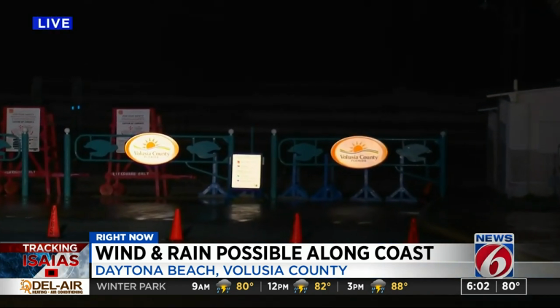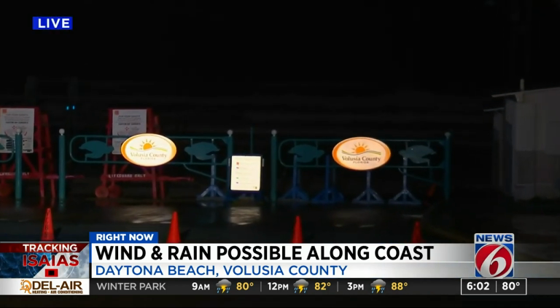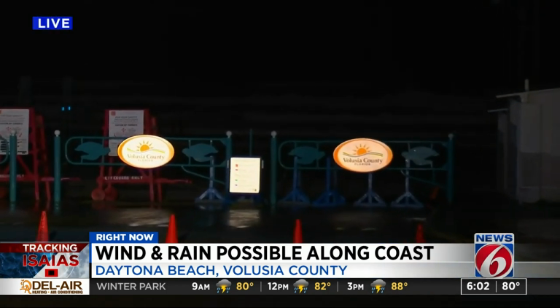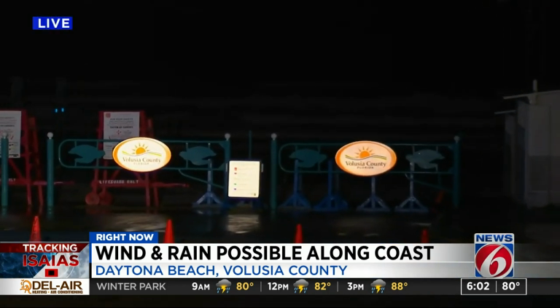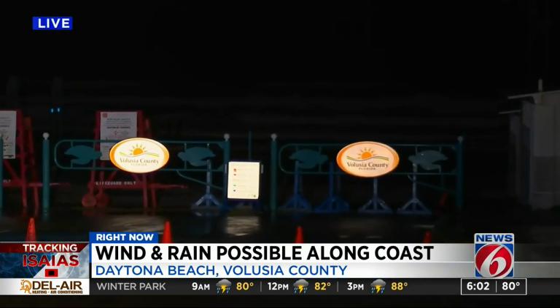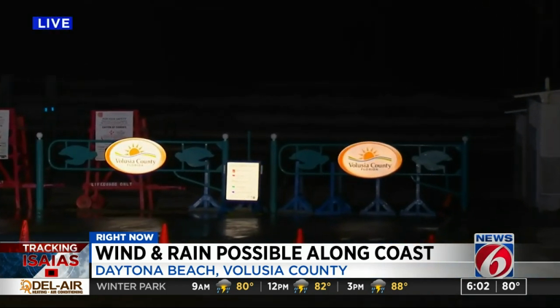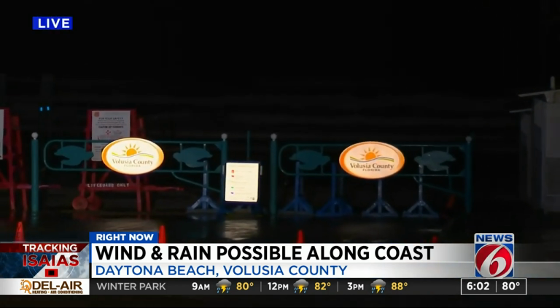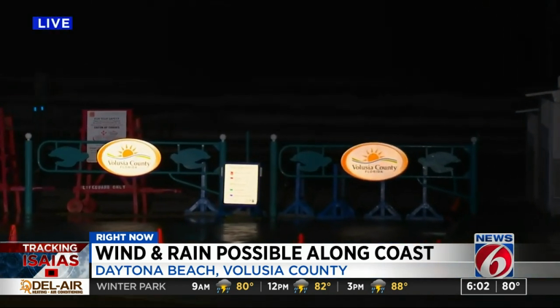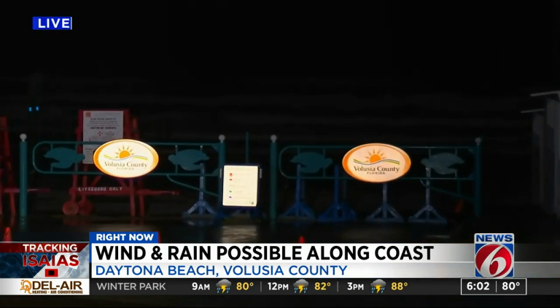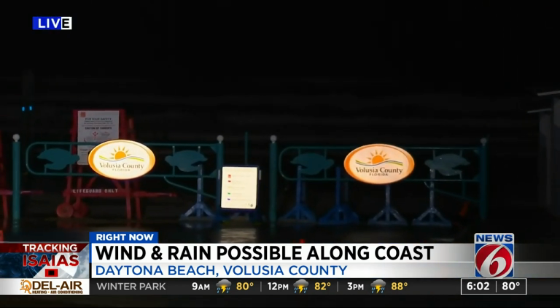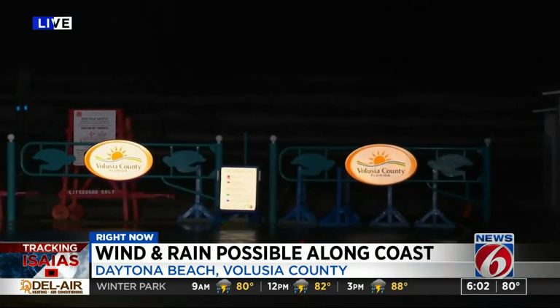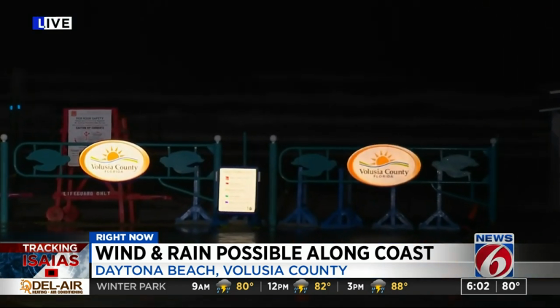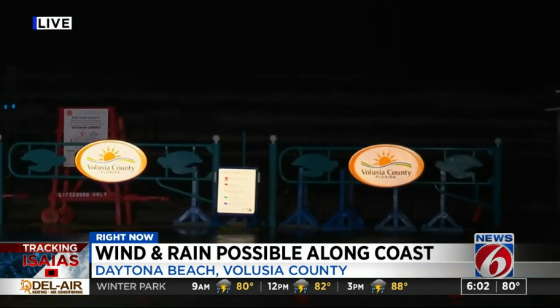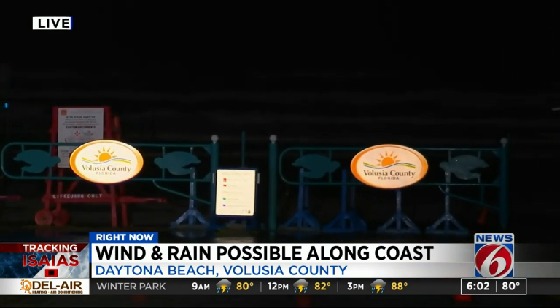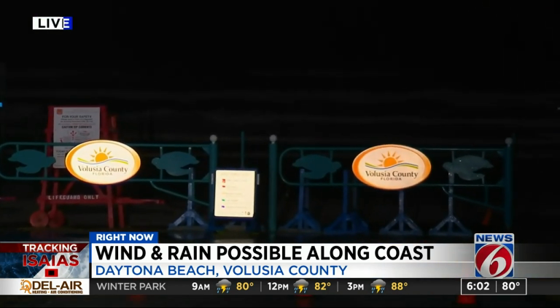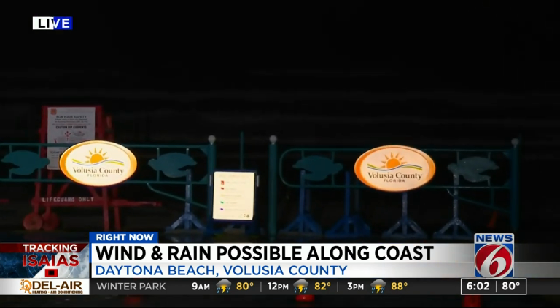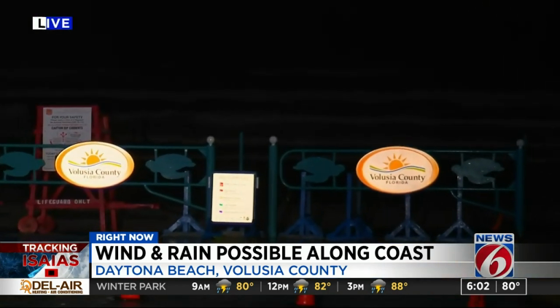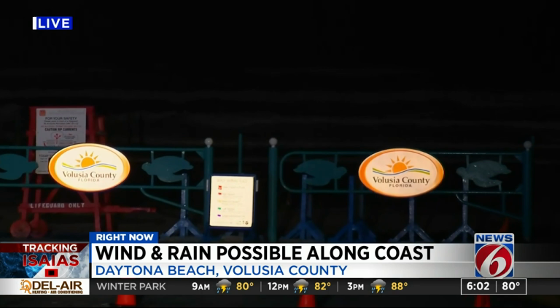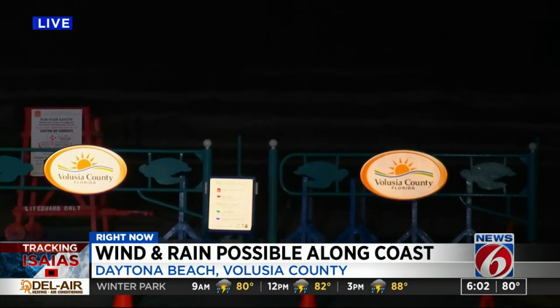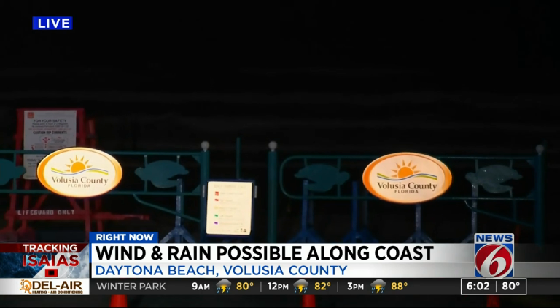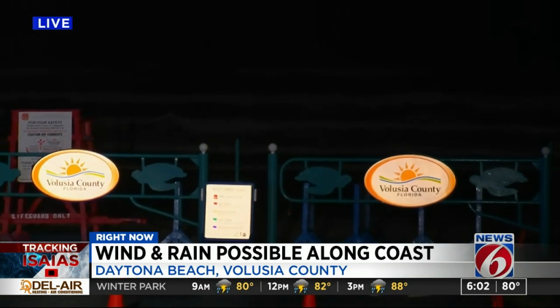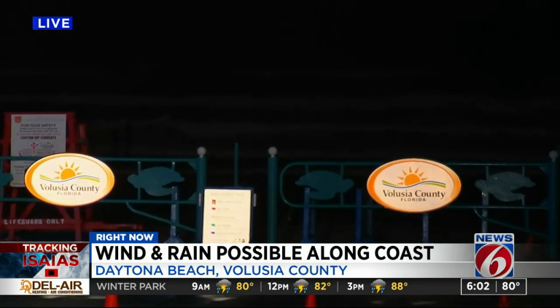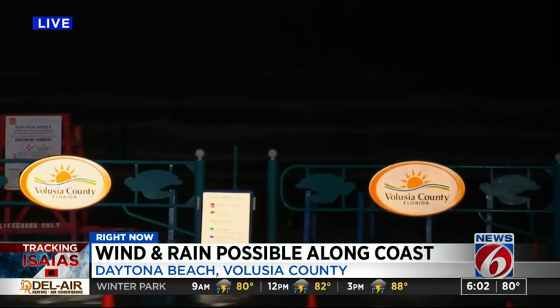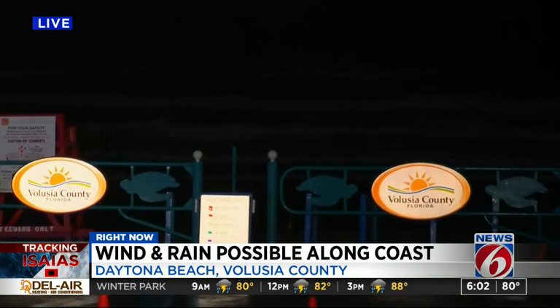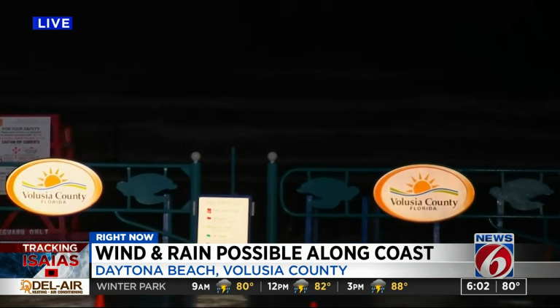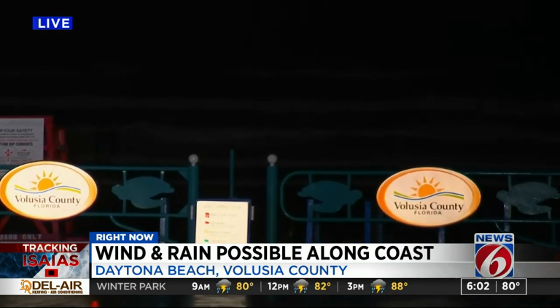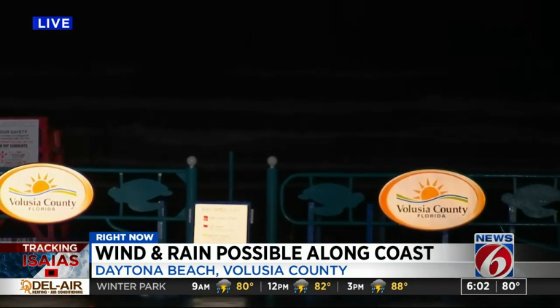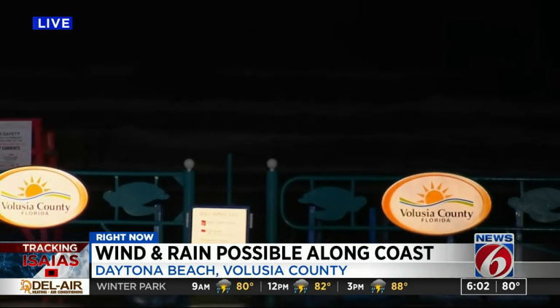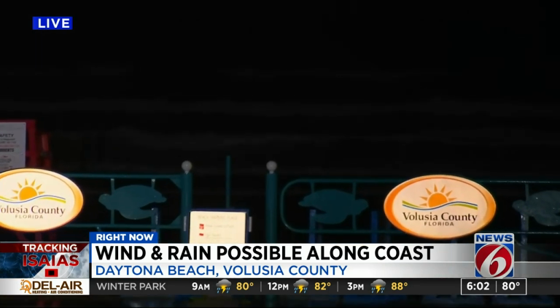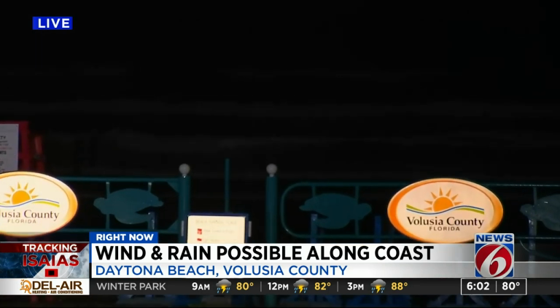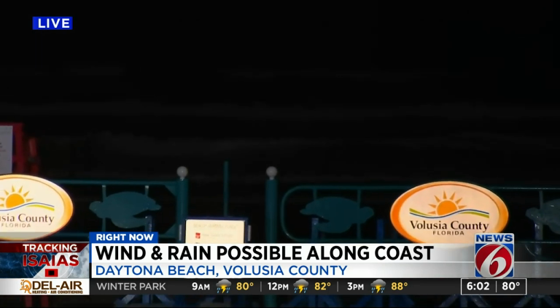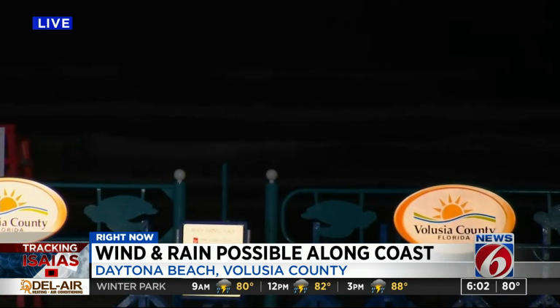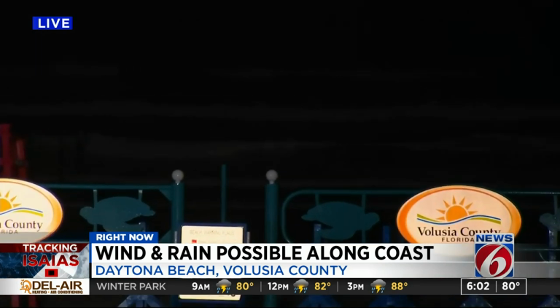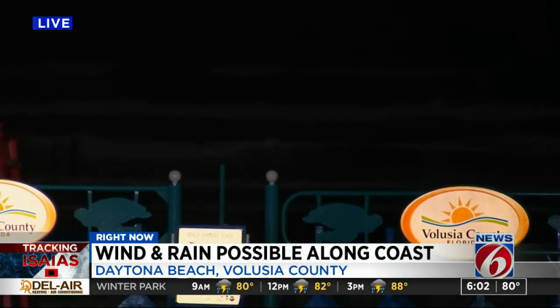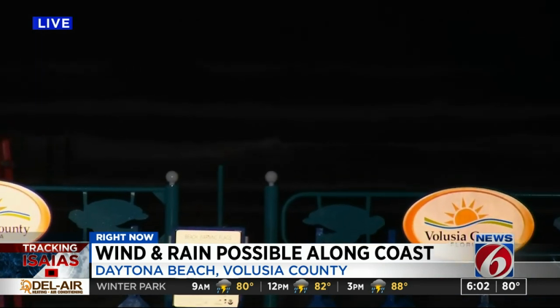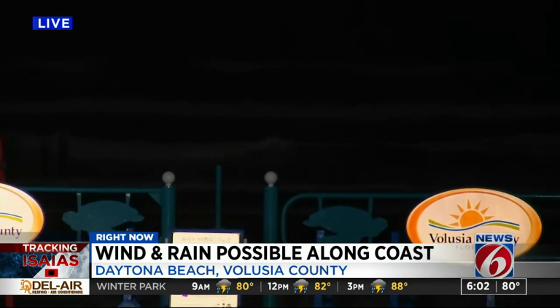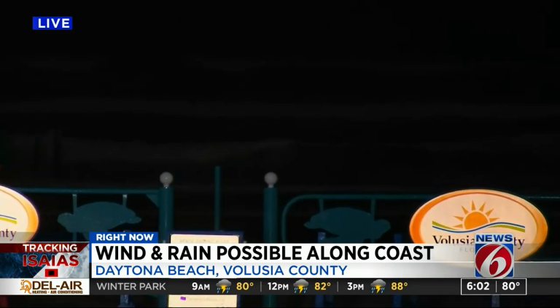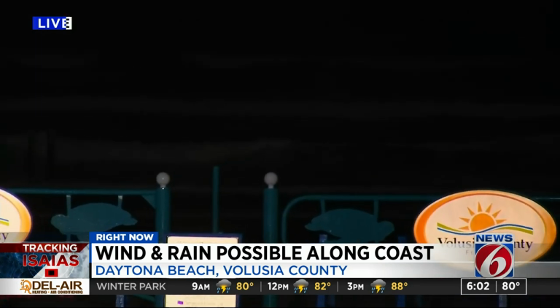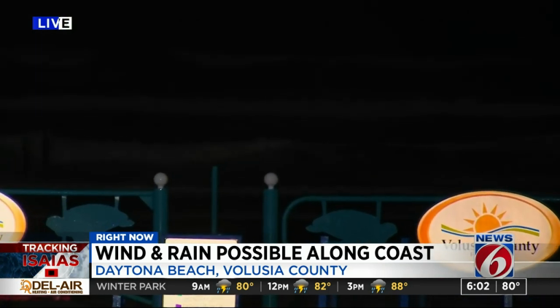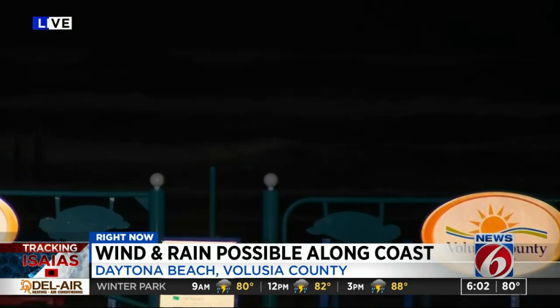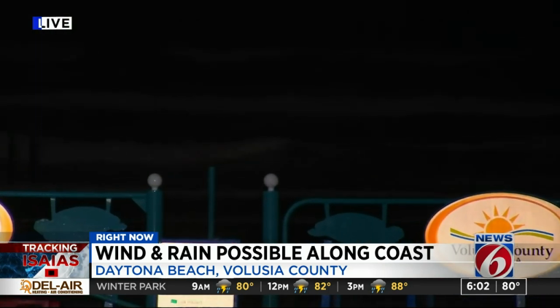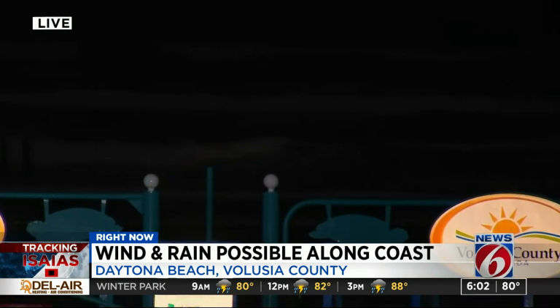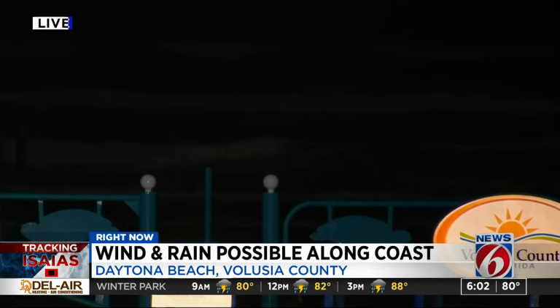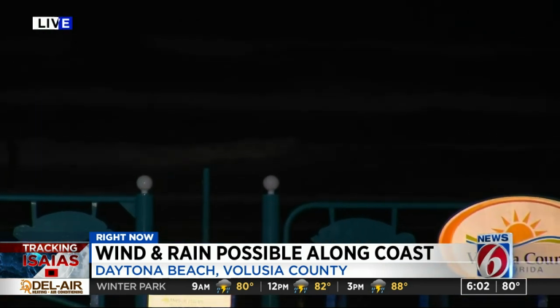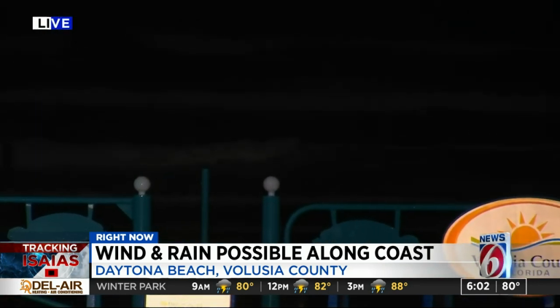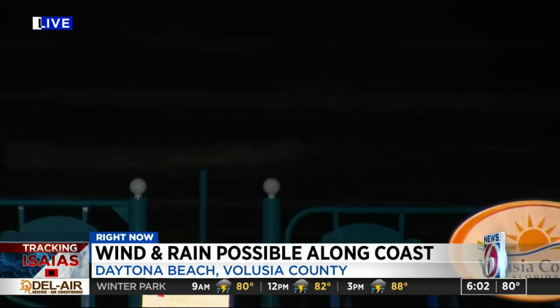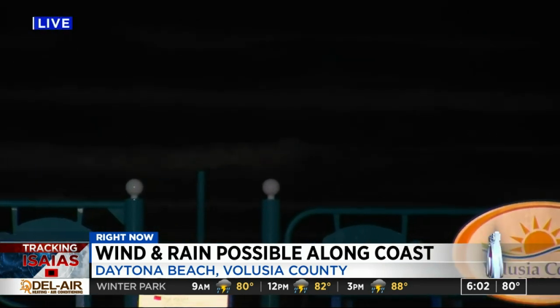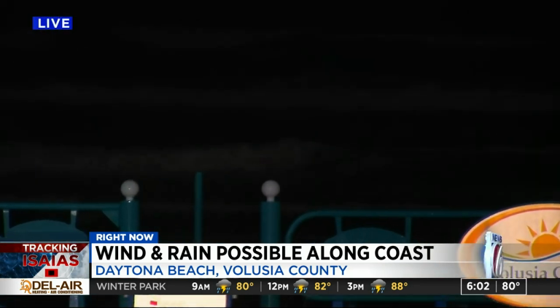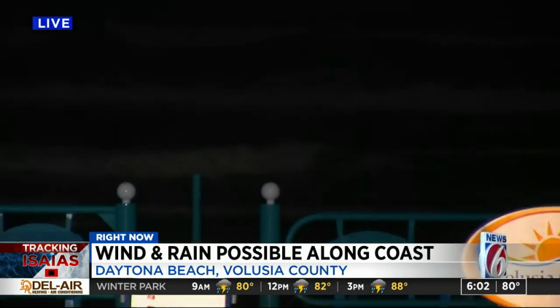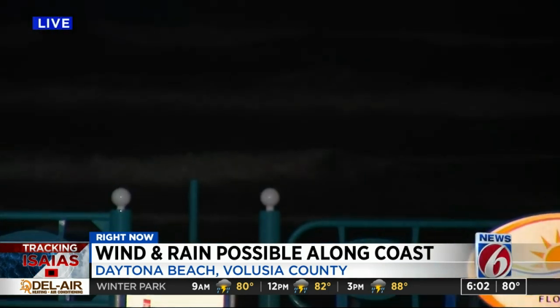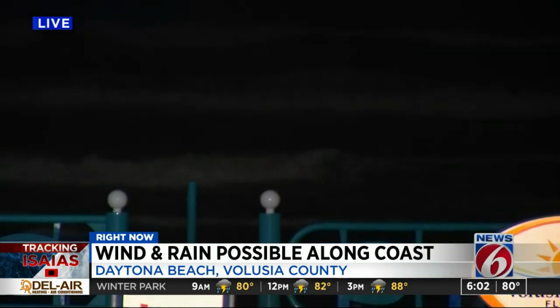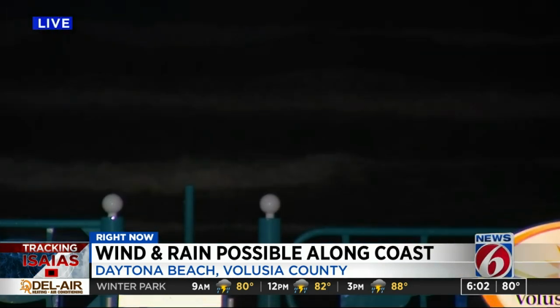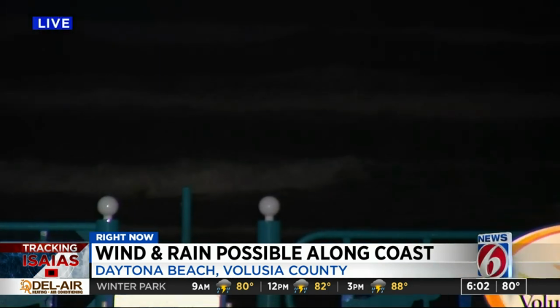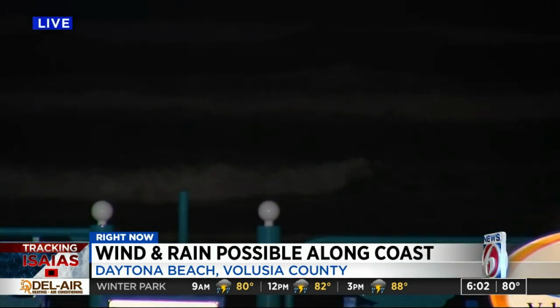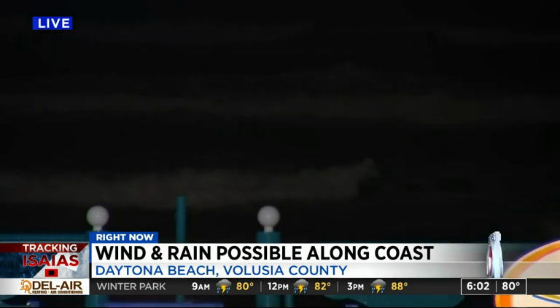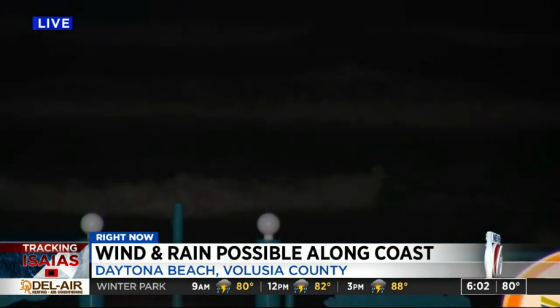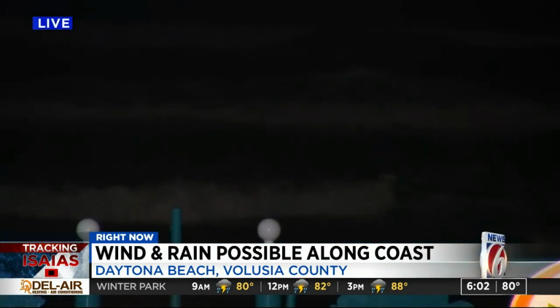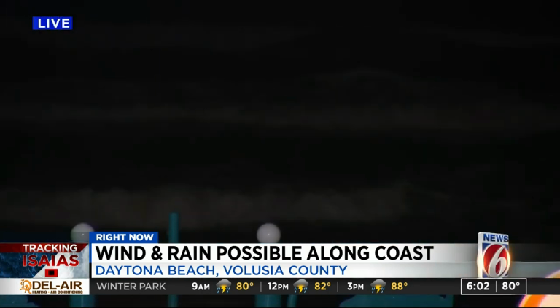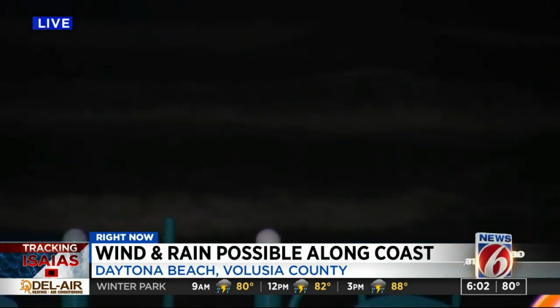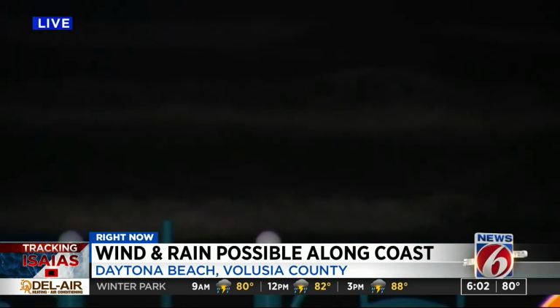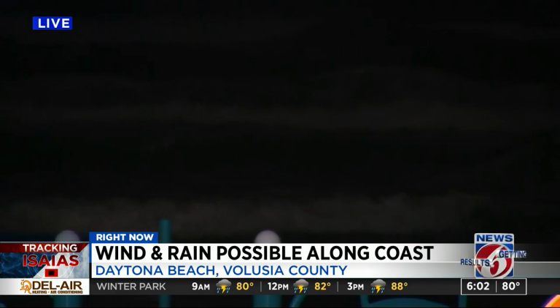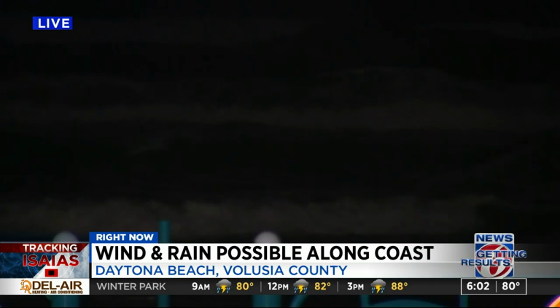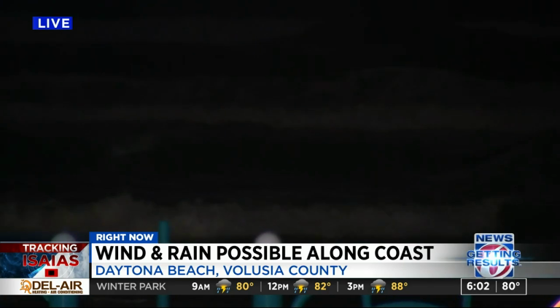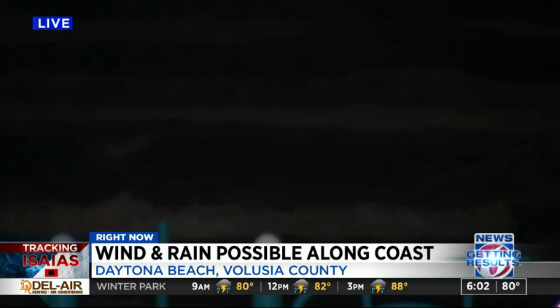The high tide is set for 8:30 this morning, and a beach patrol will be surveying things out here after the sun comes up.